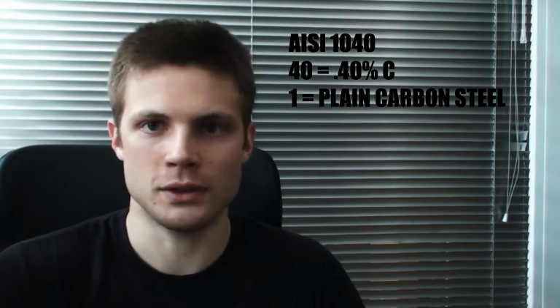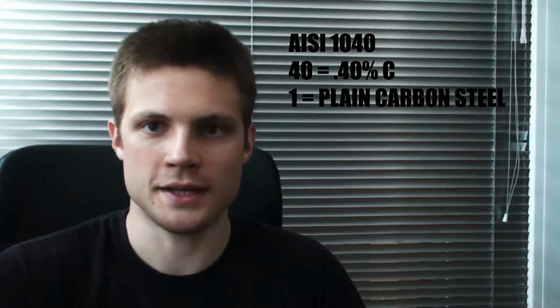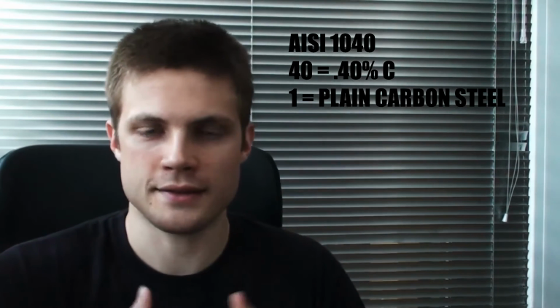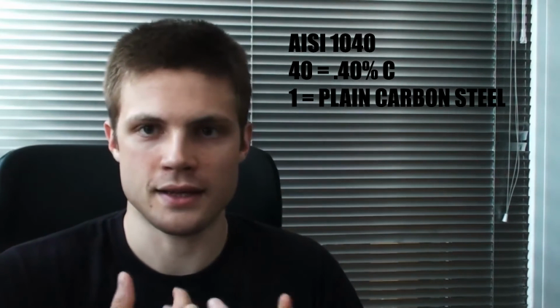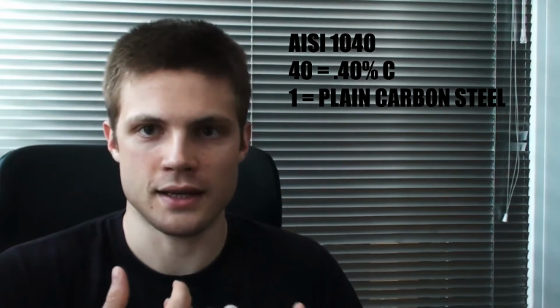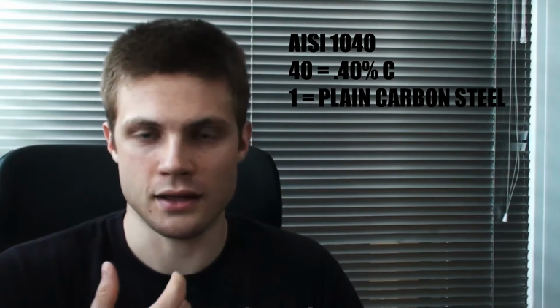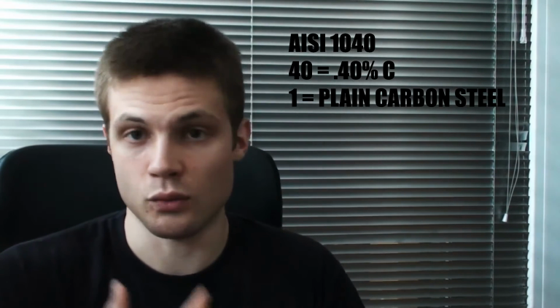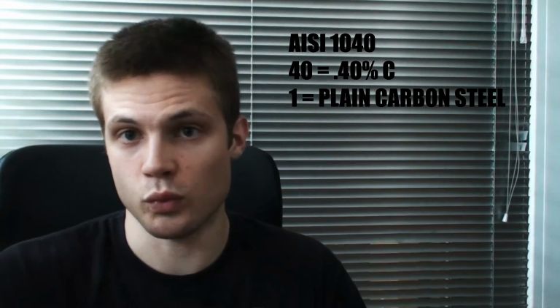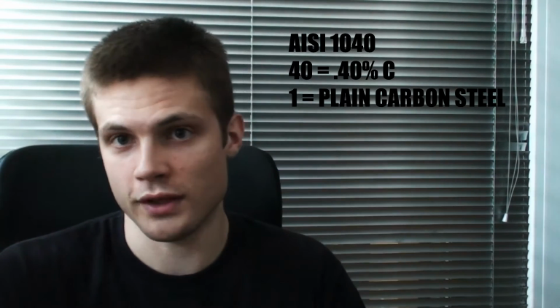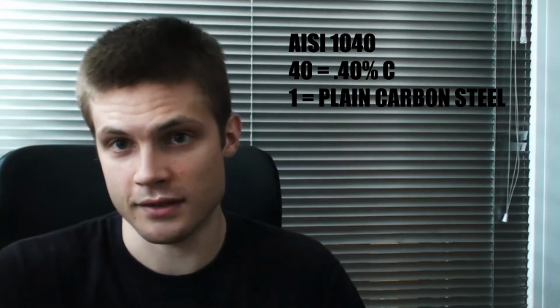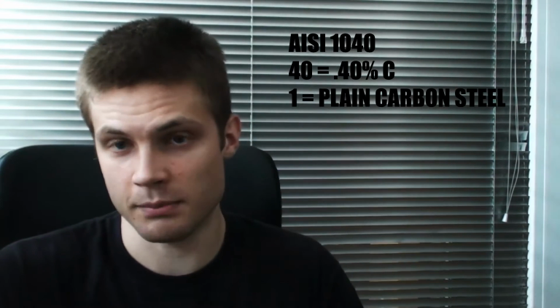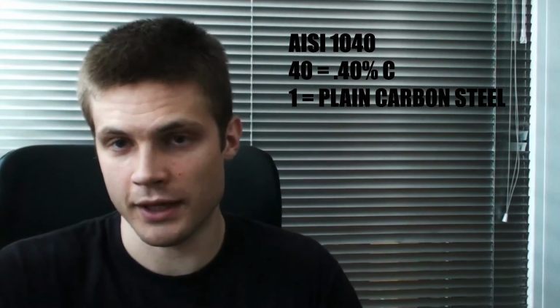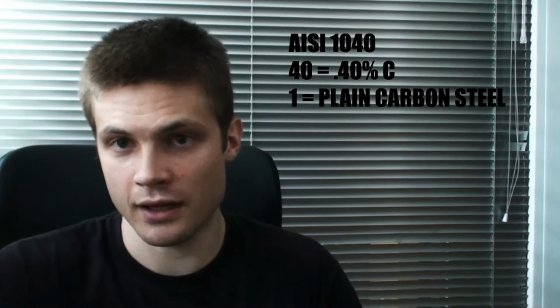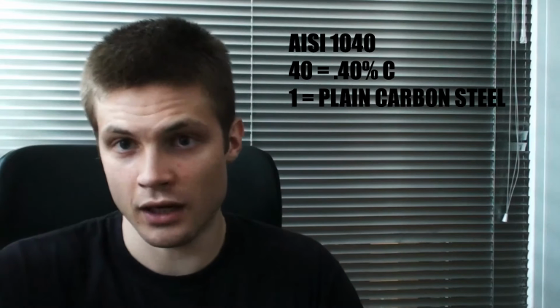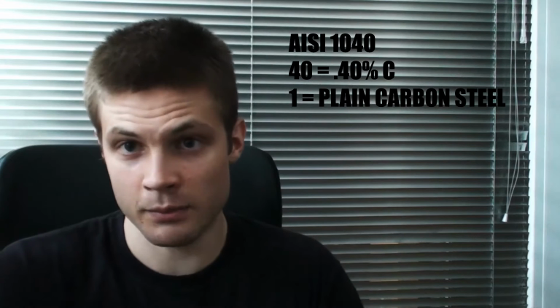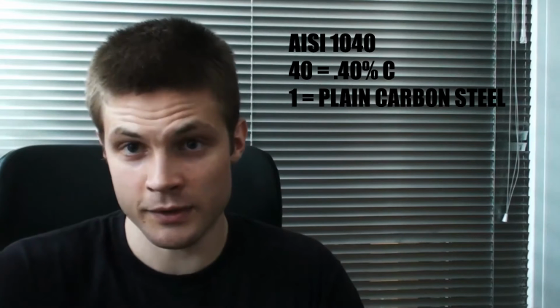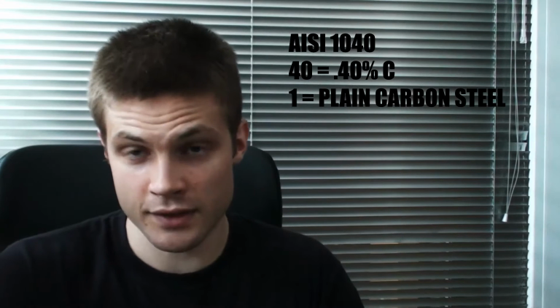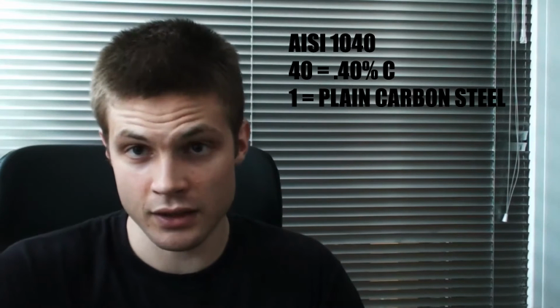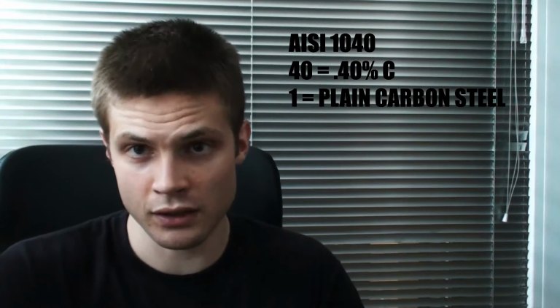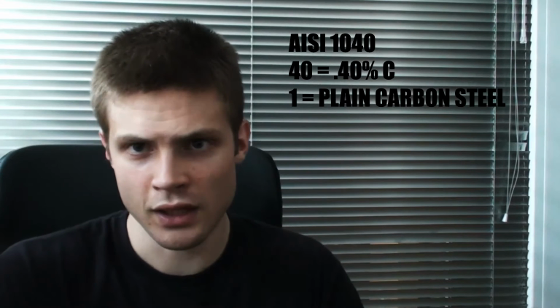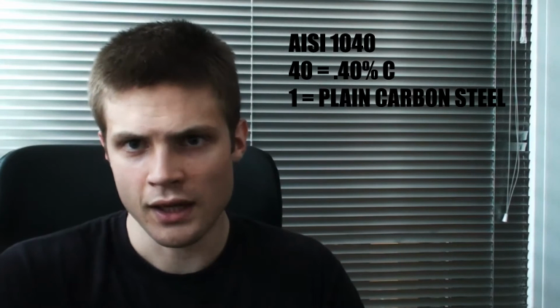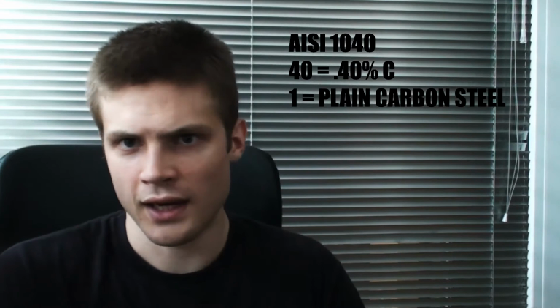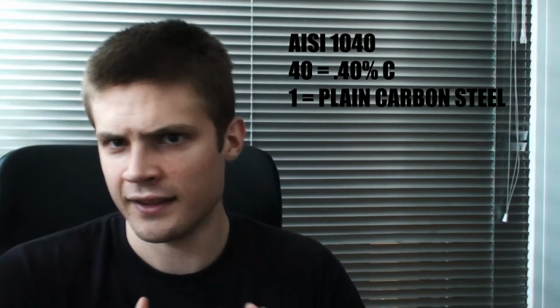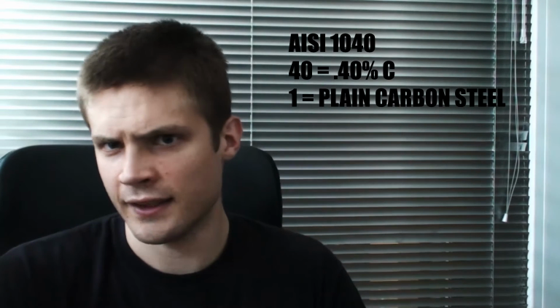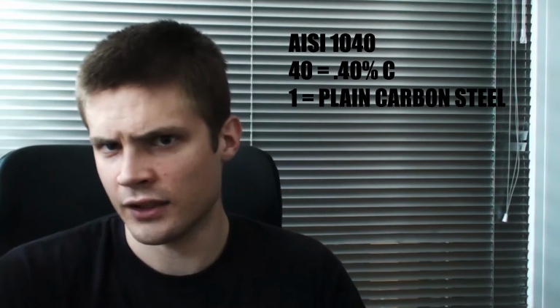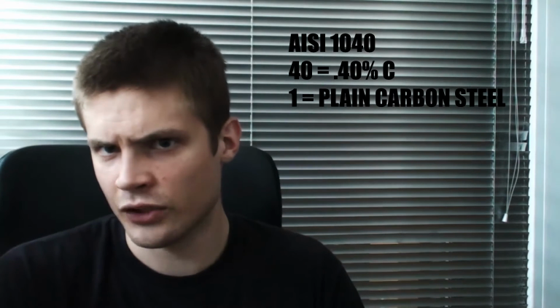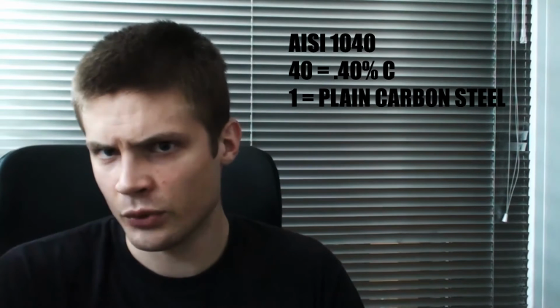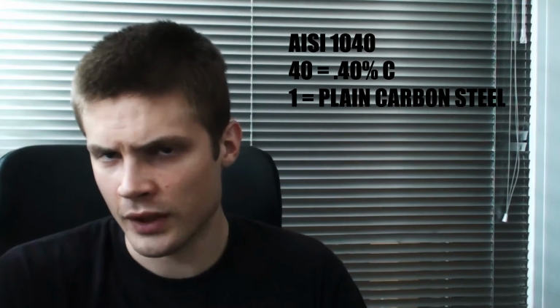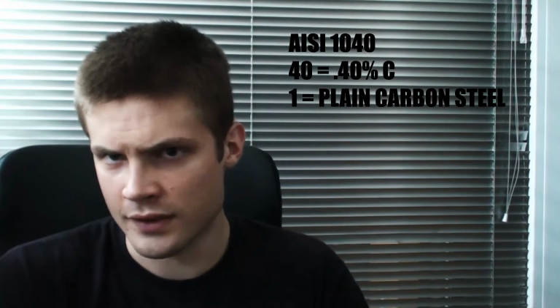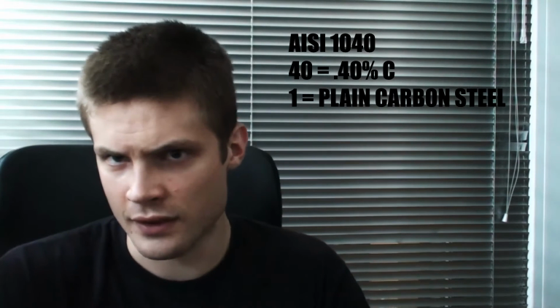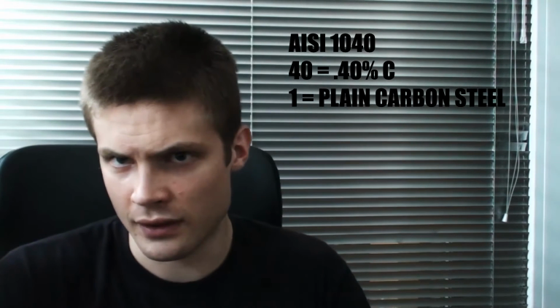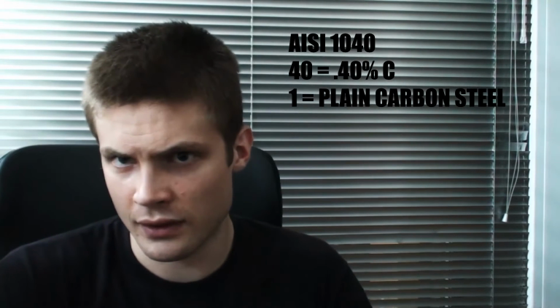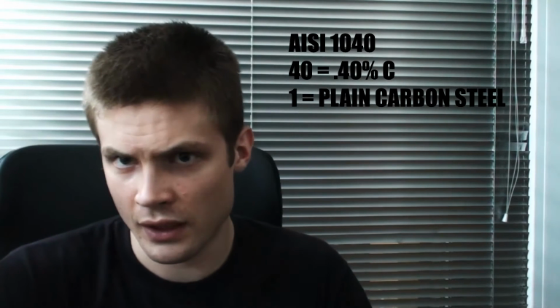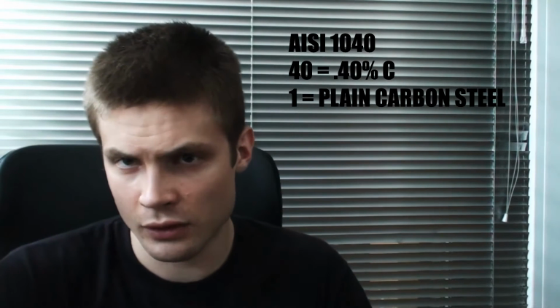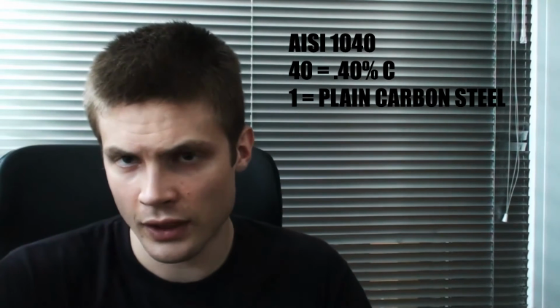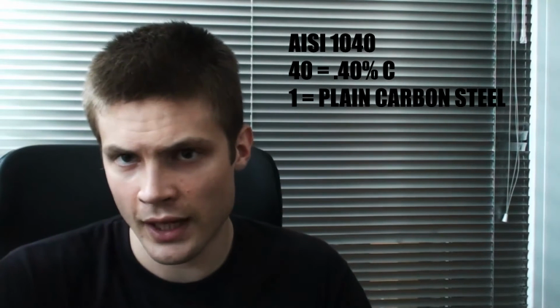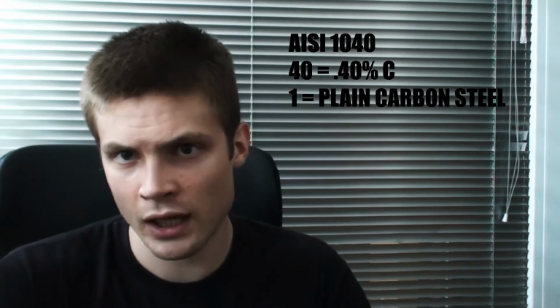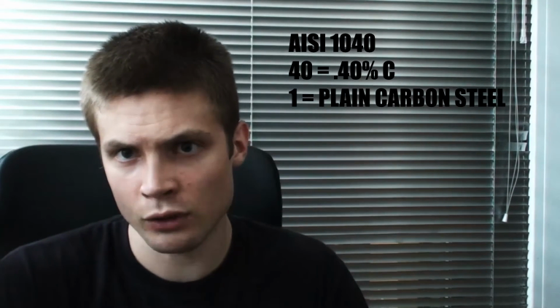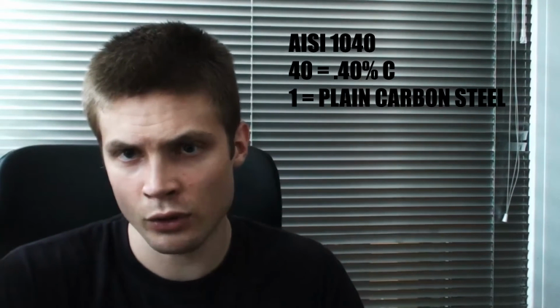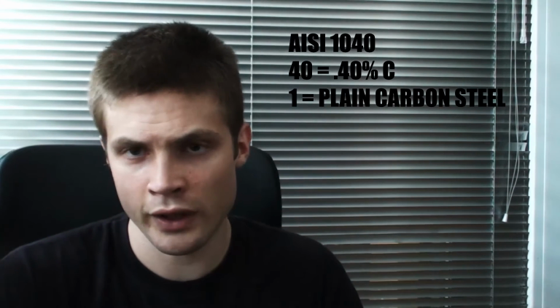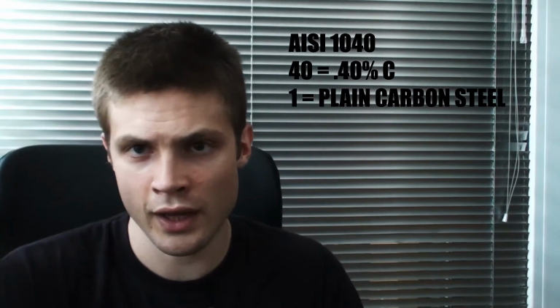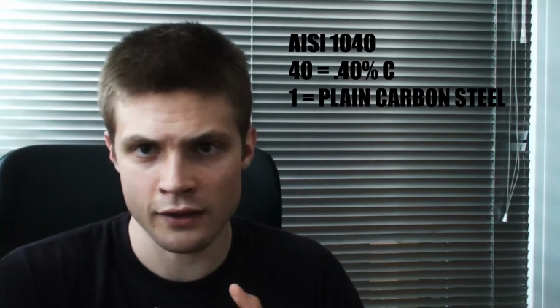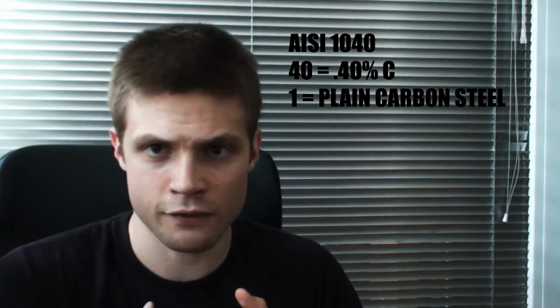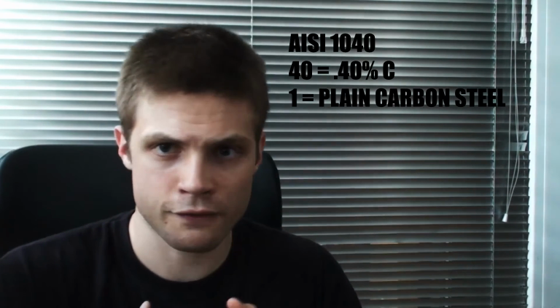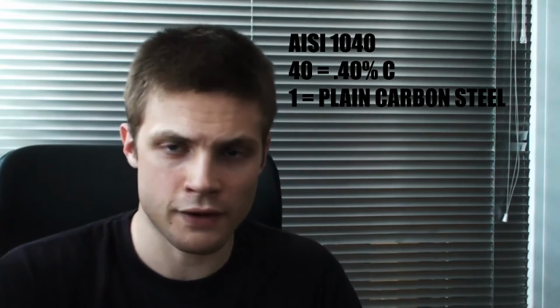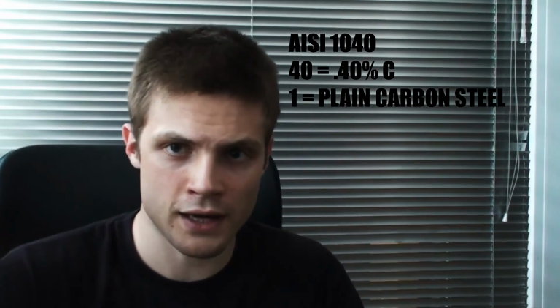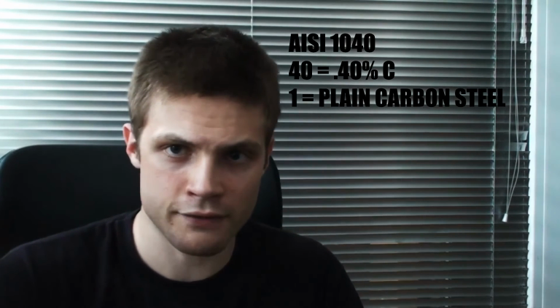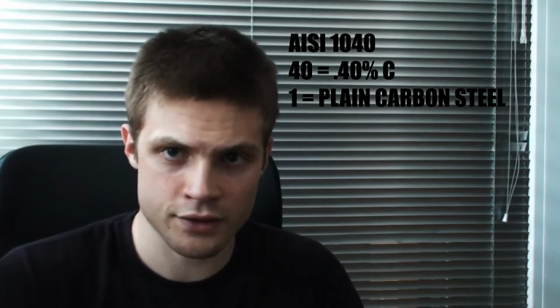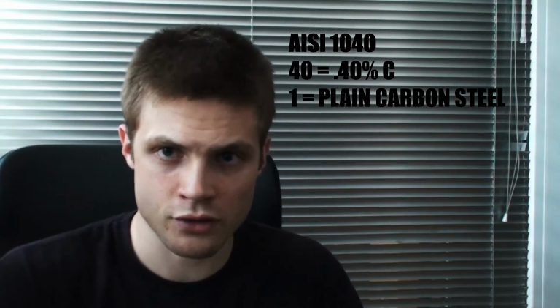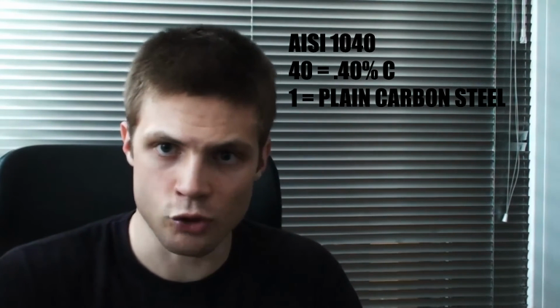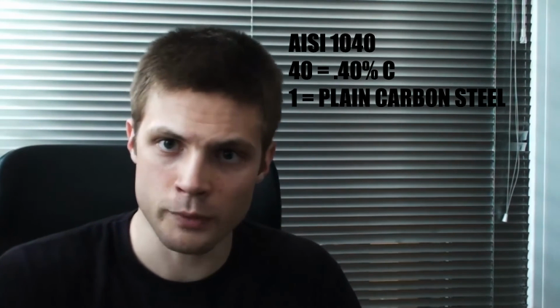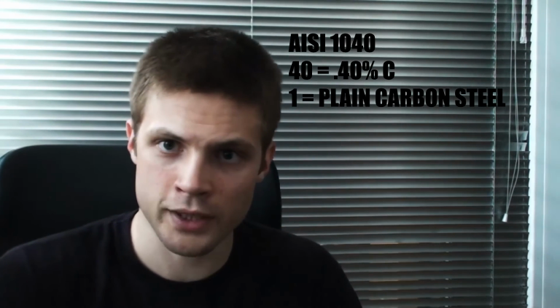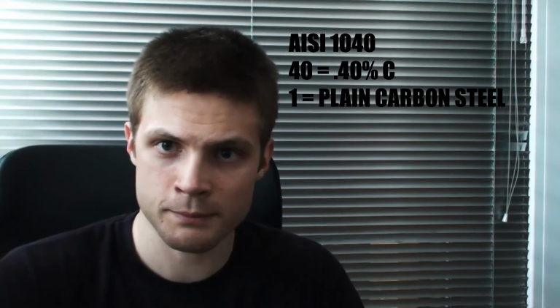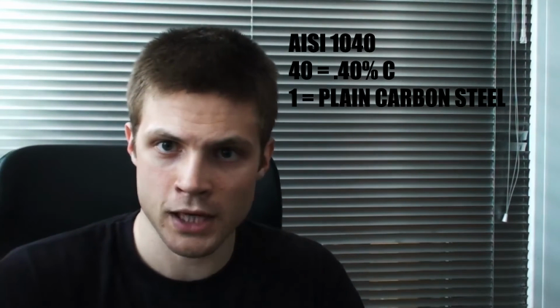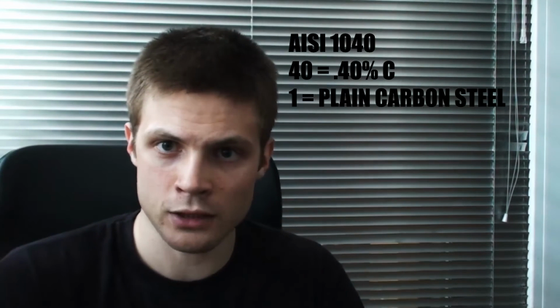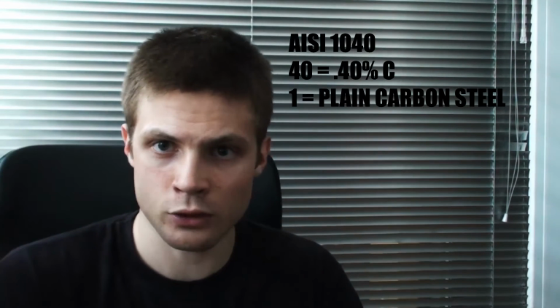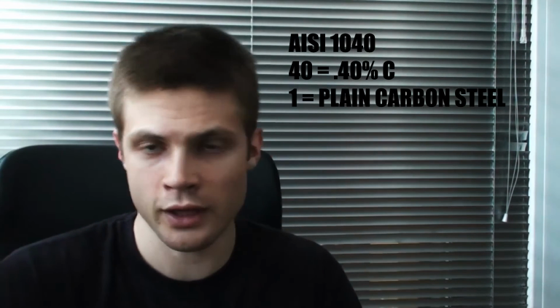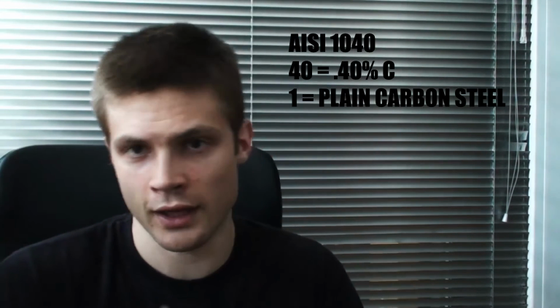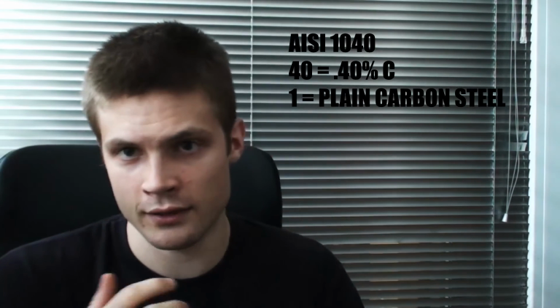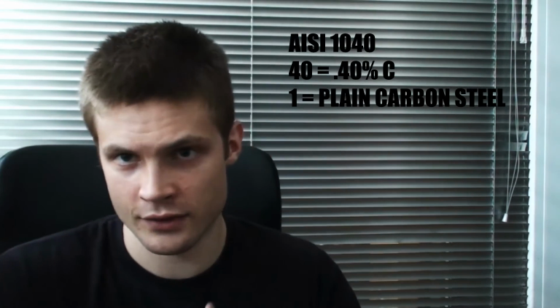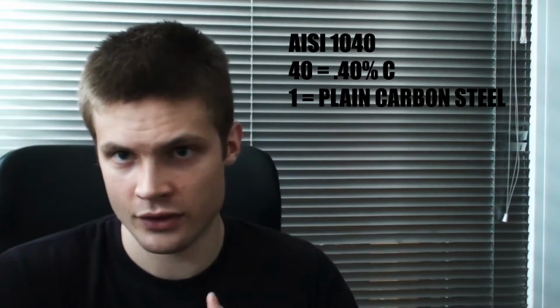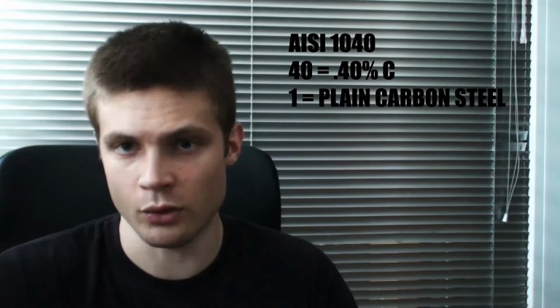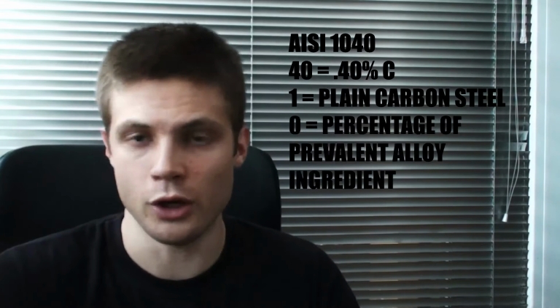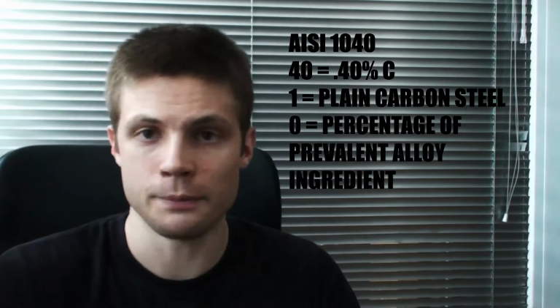You can look it up on the internet, there are various types. So one is a plain carbon steel, two is a nickel alloy, five is a chromium alloy, and so on.